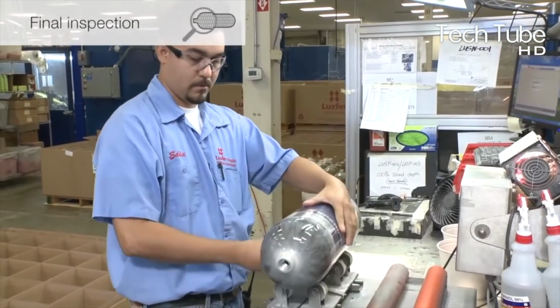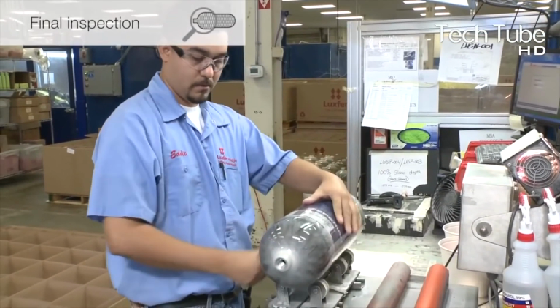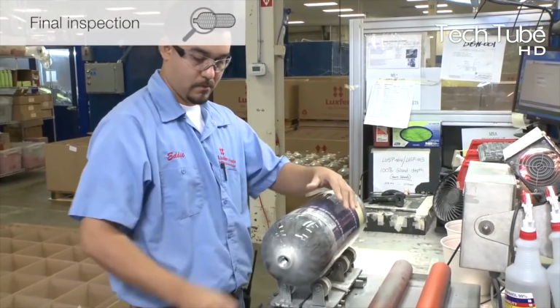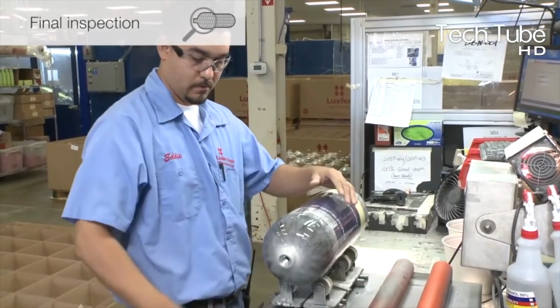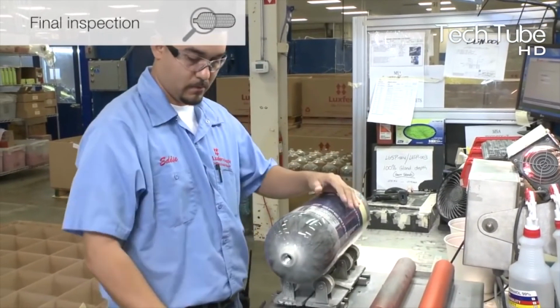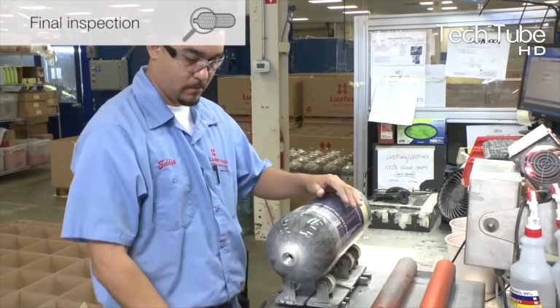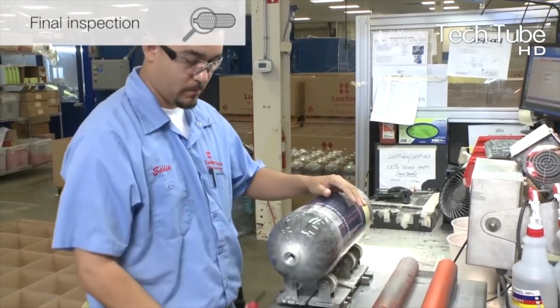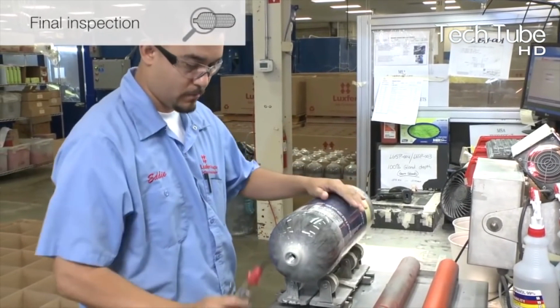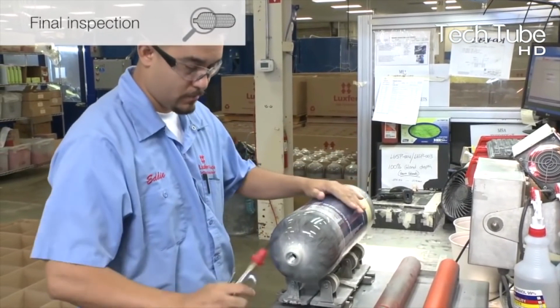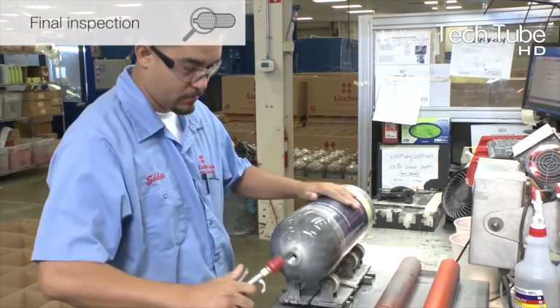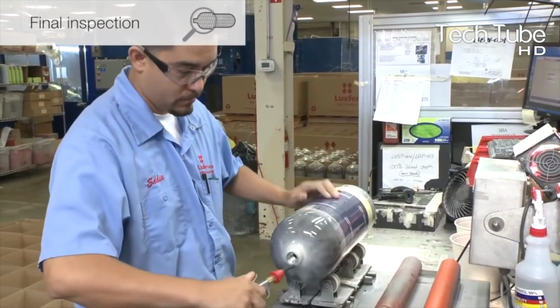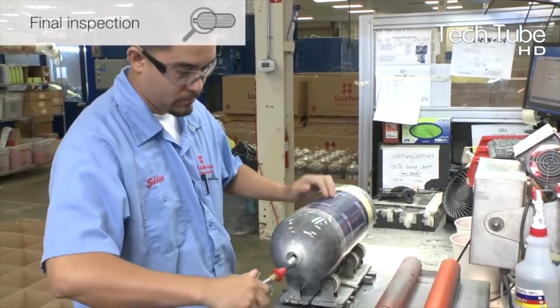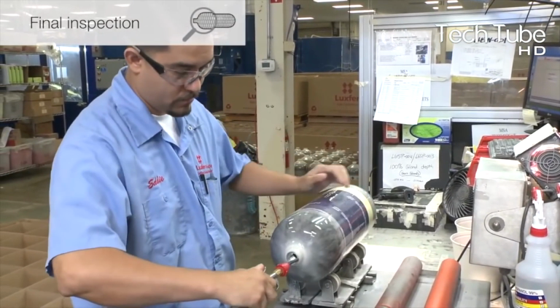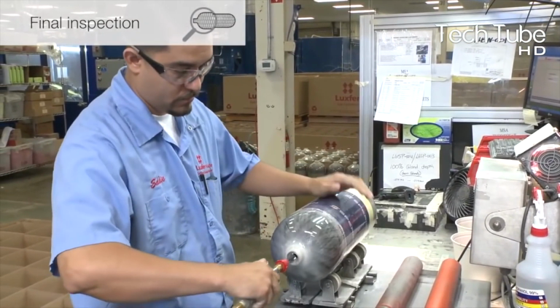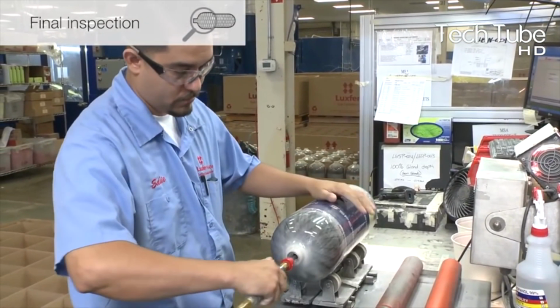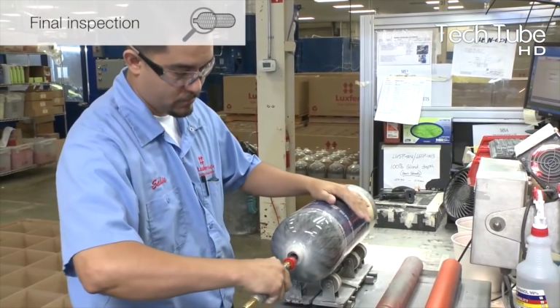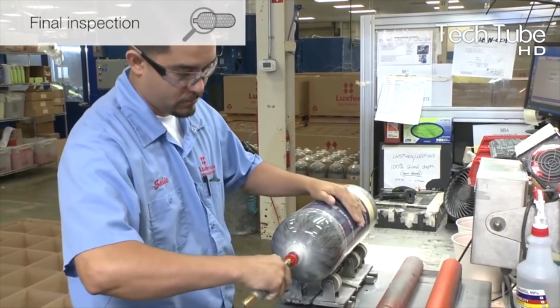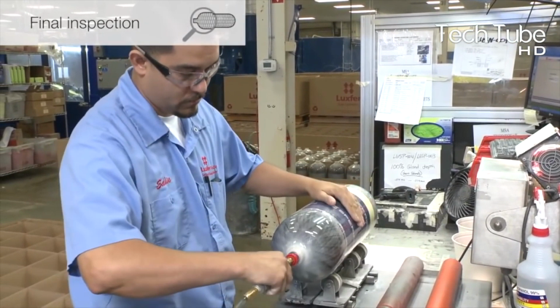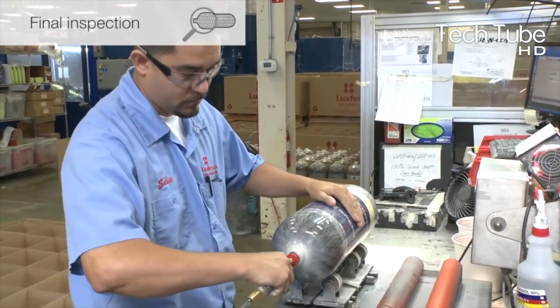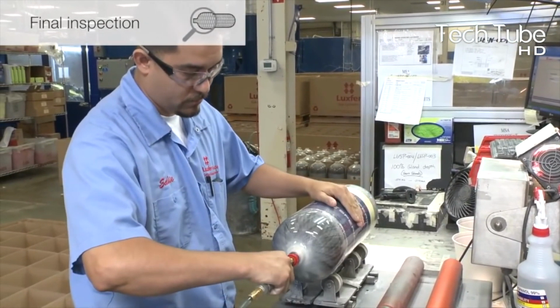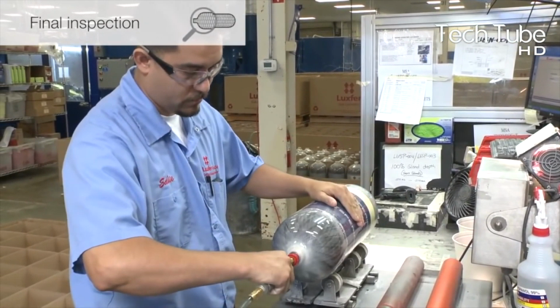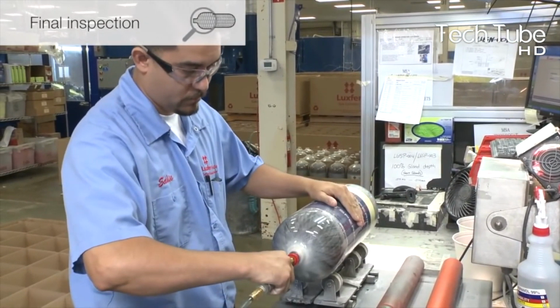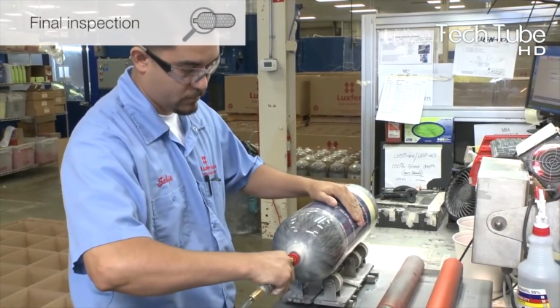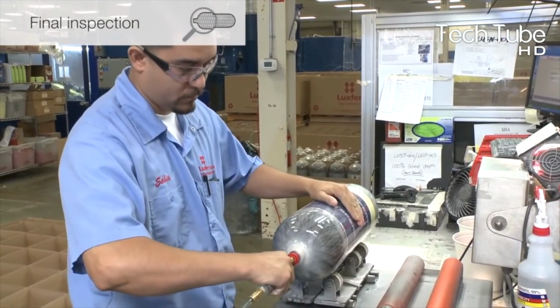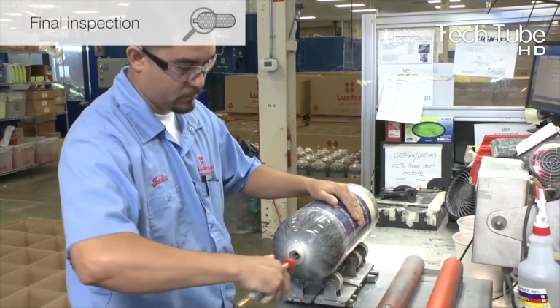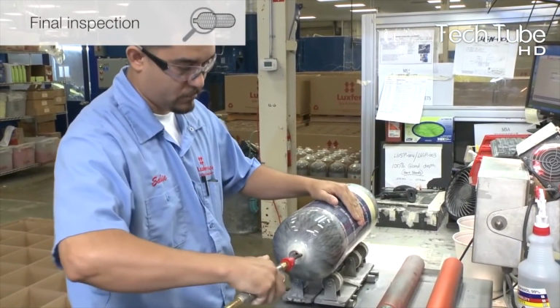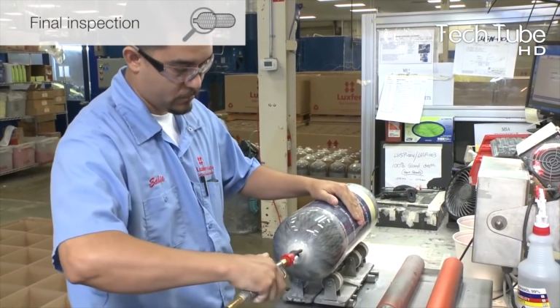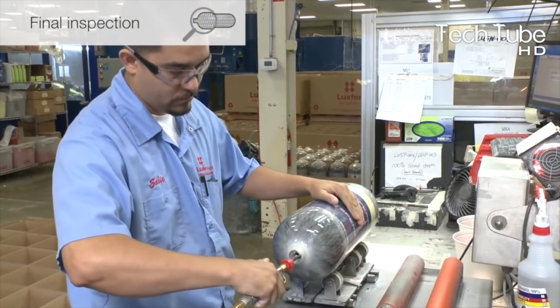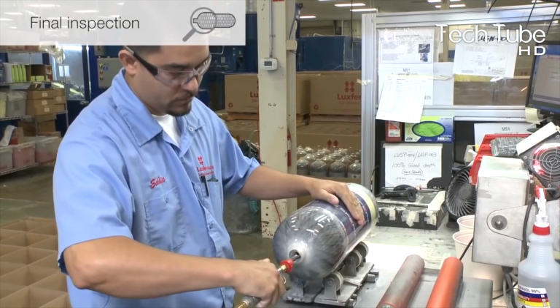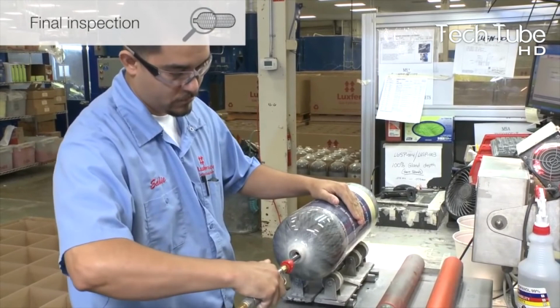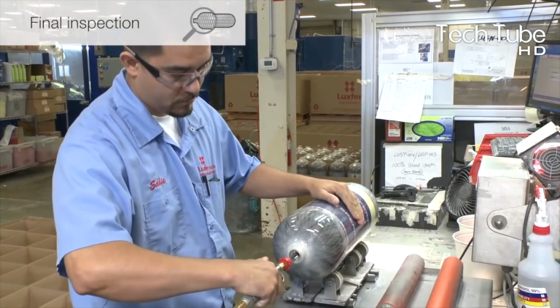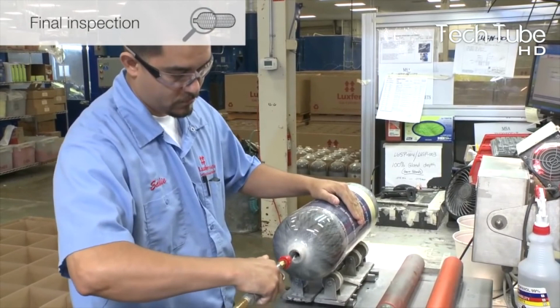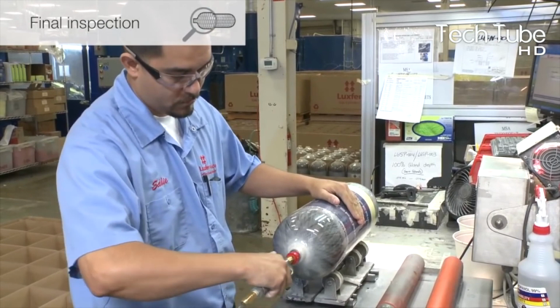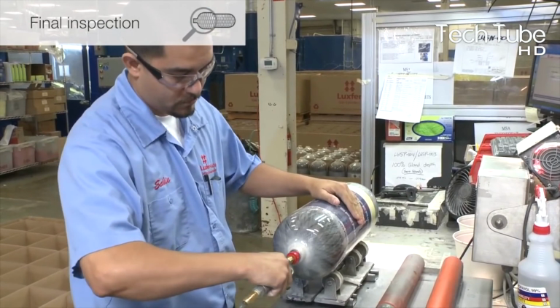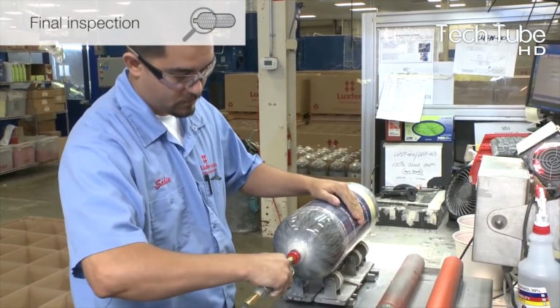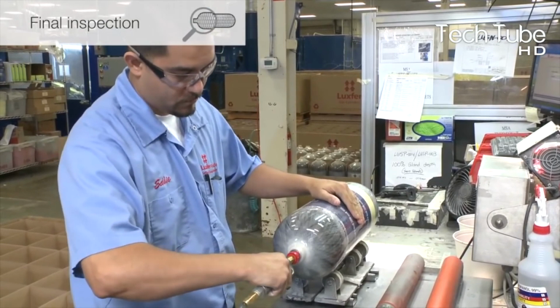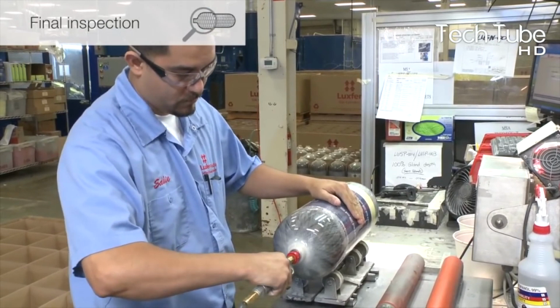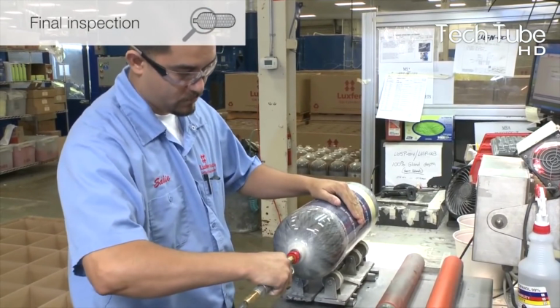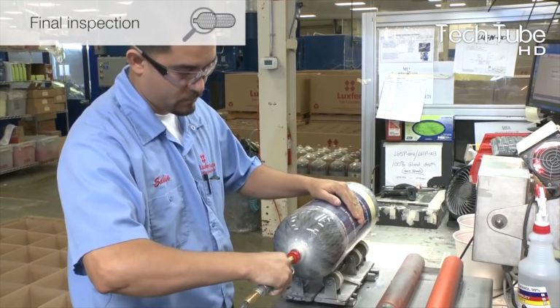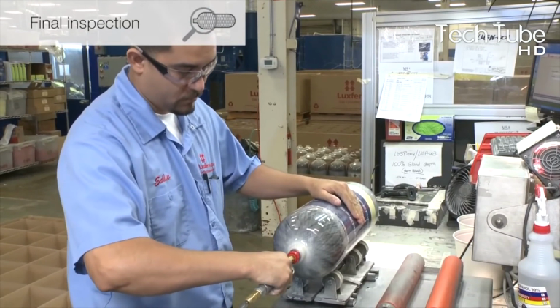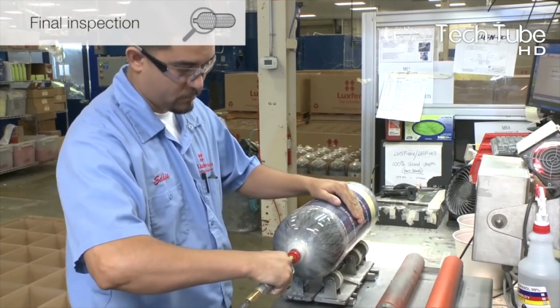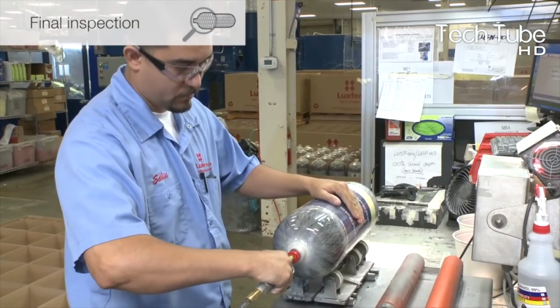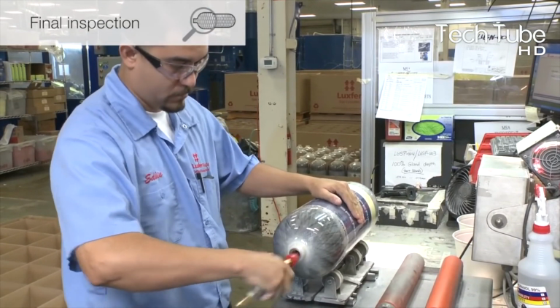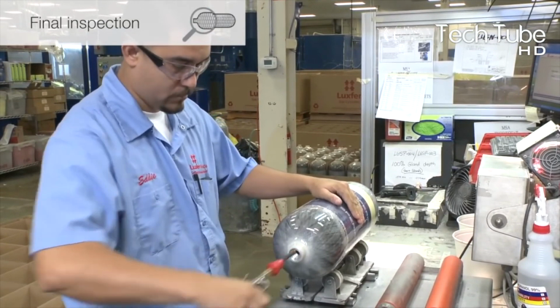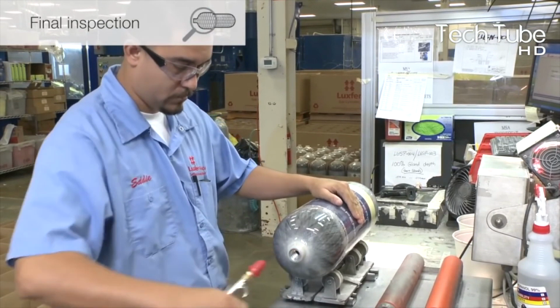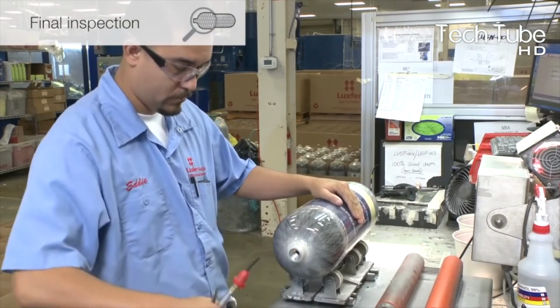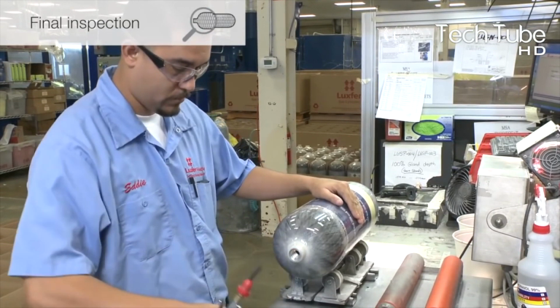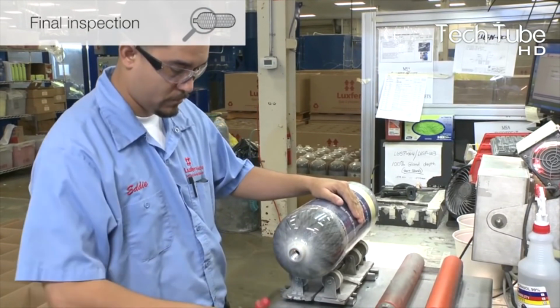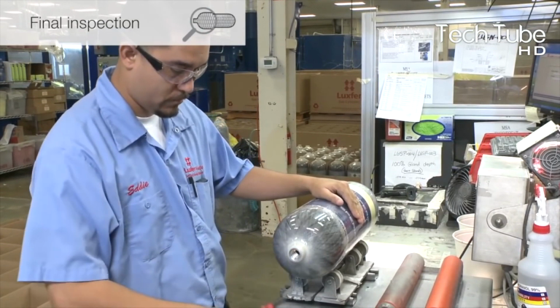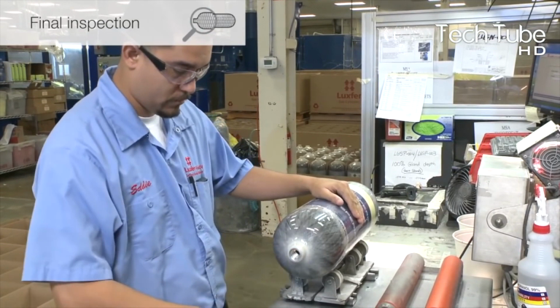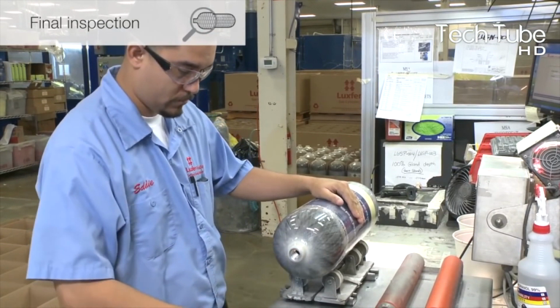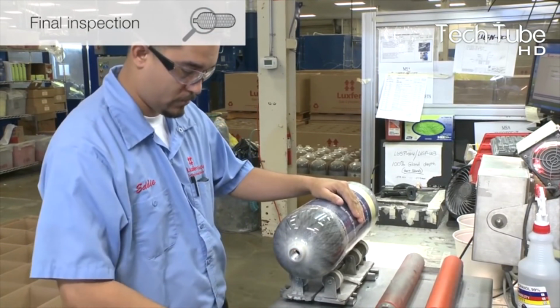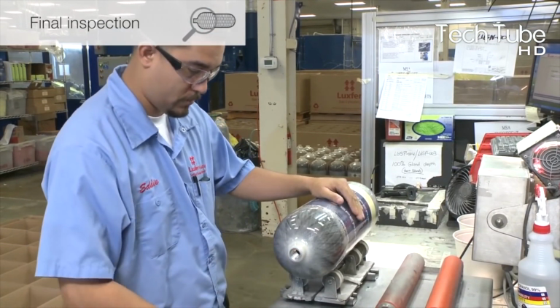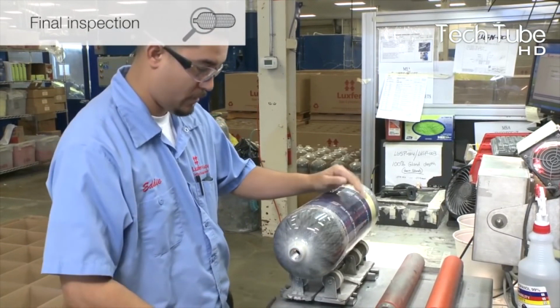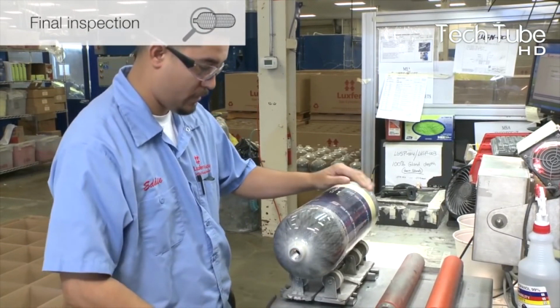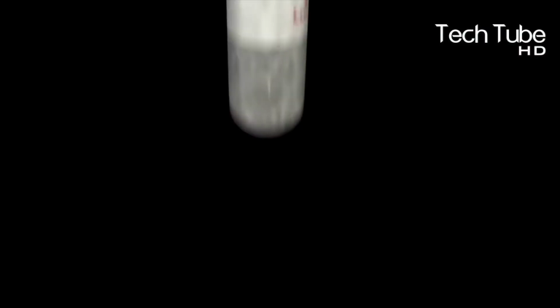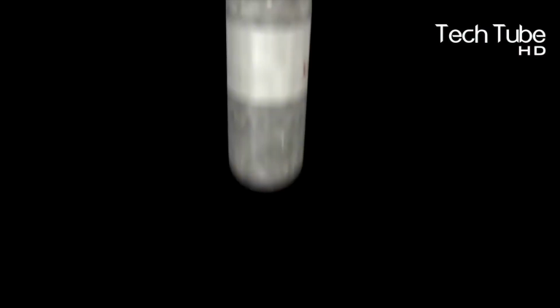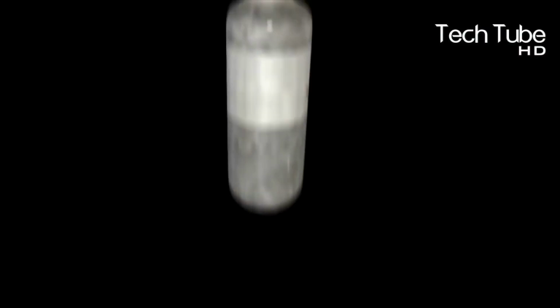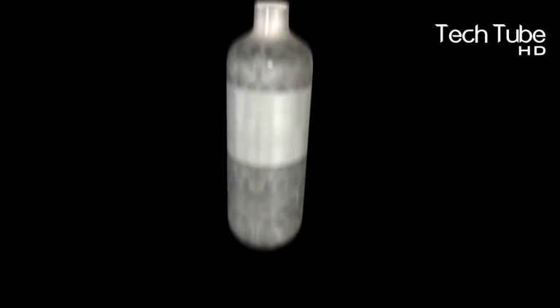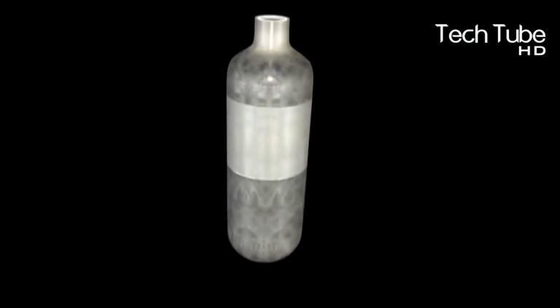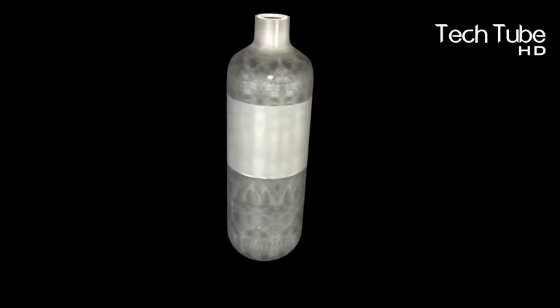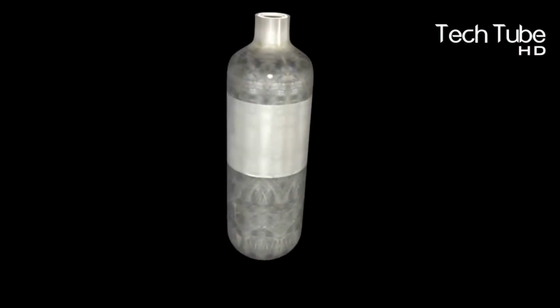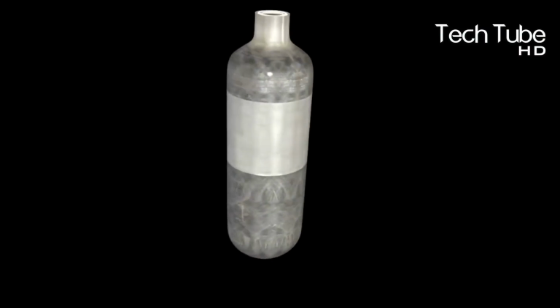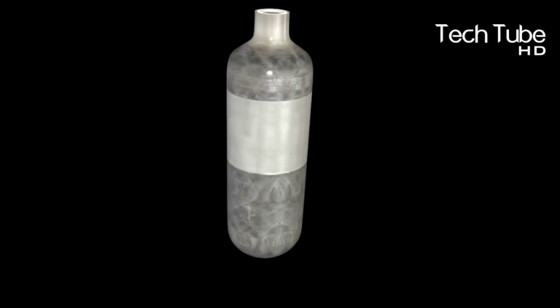If the results are positive, the shells are sent to the further distribution channels, where the demanders can have them in their hands.